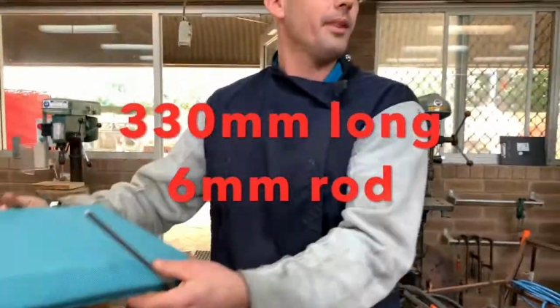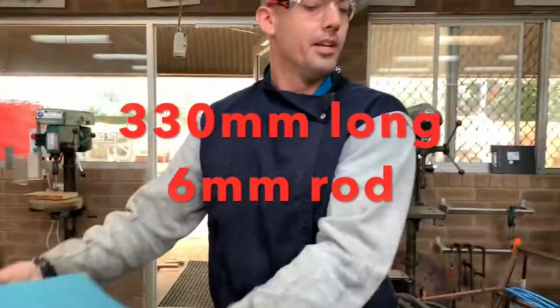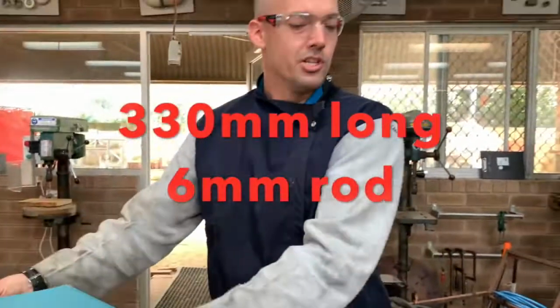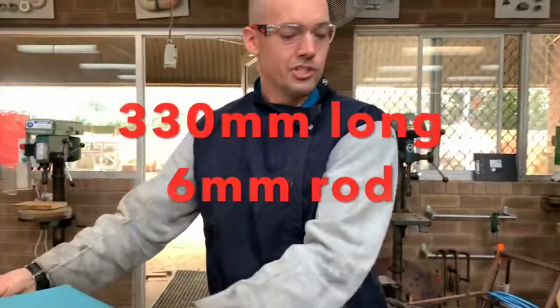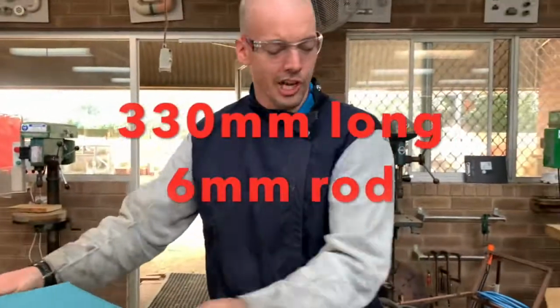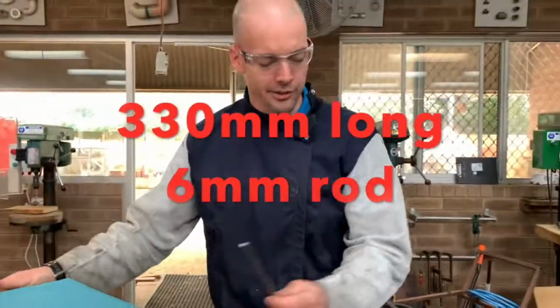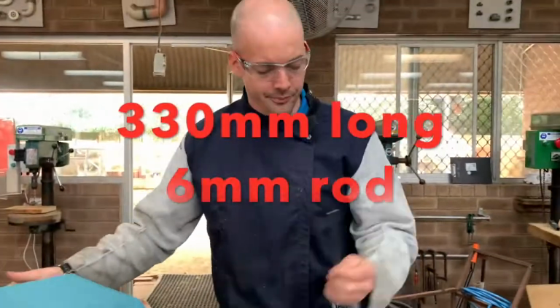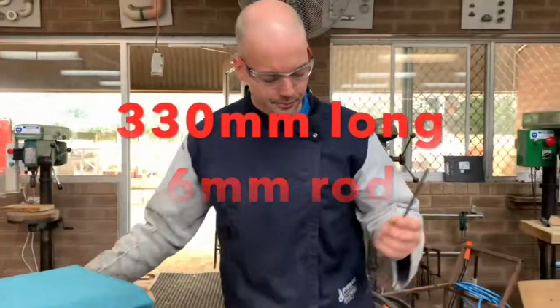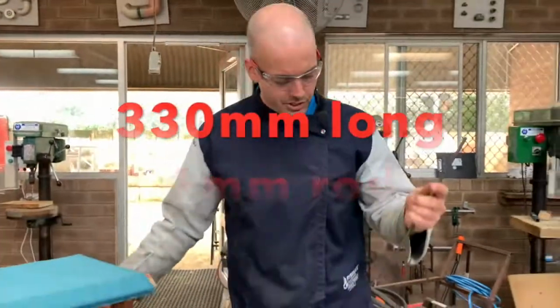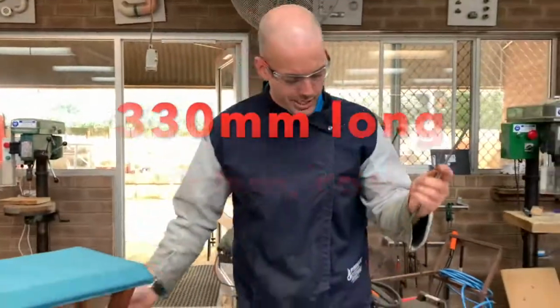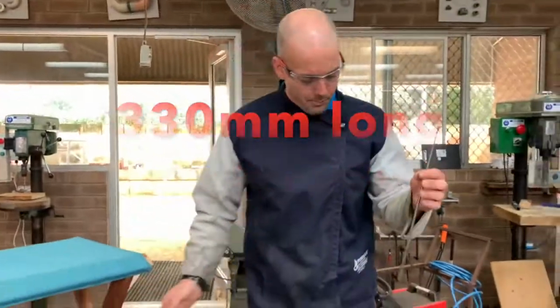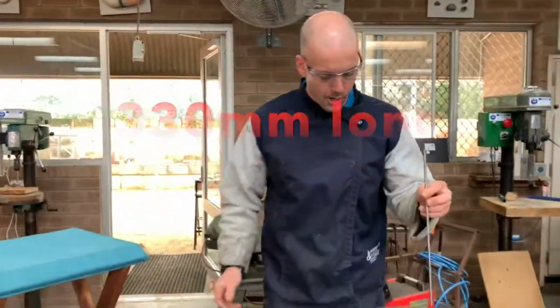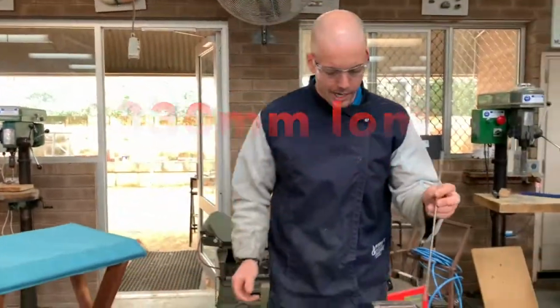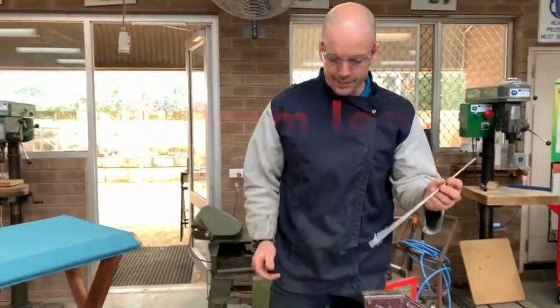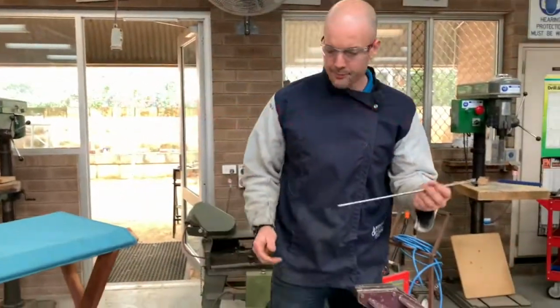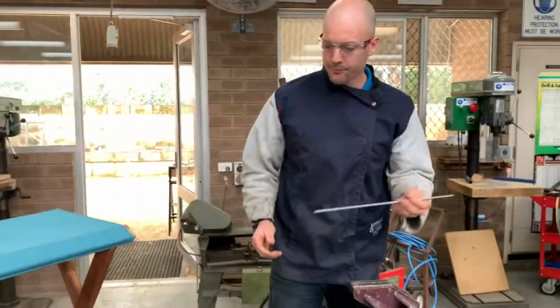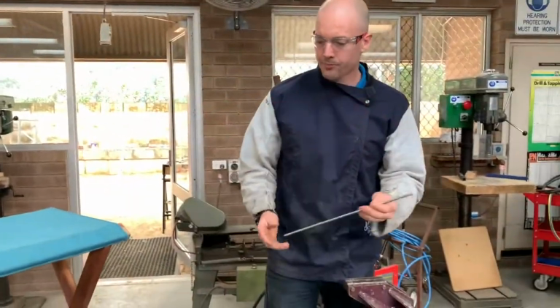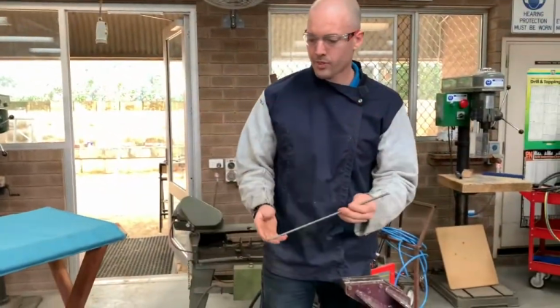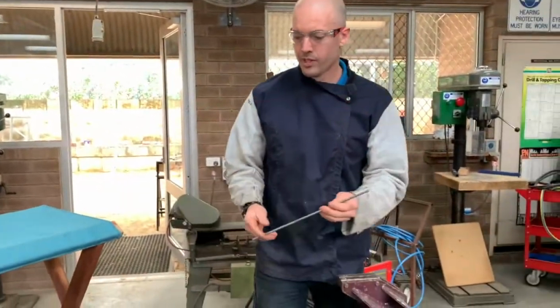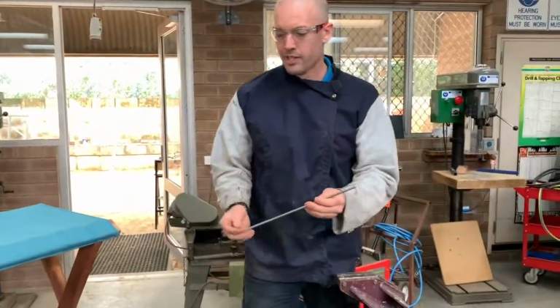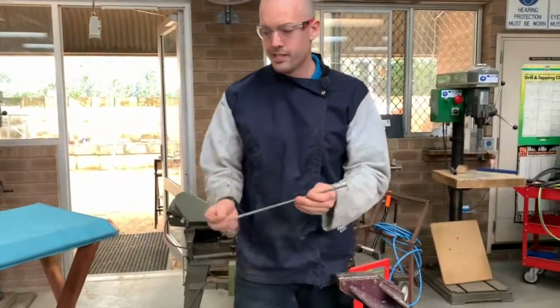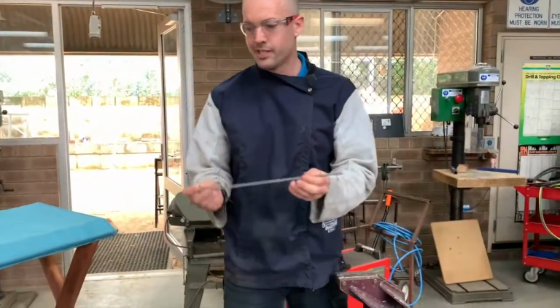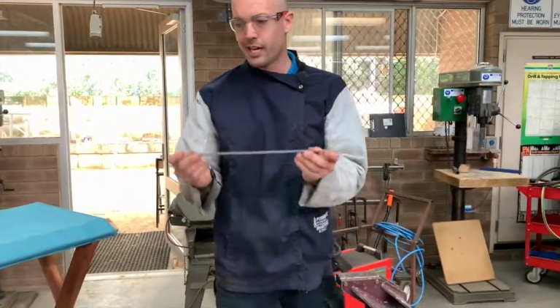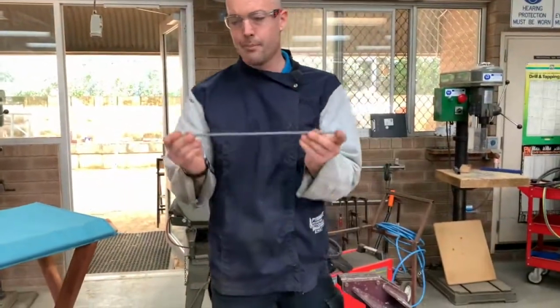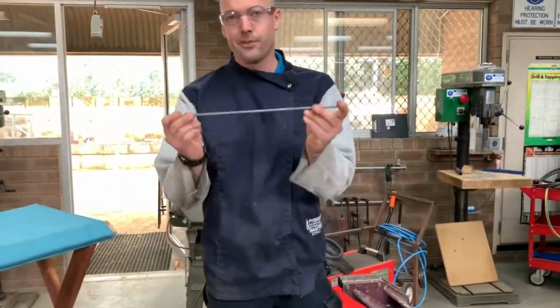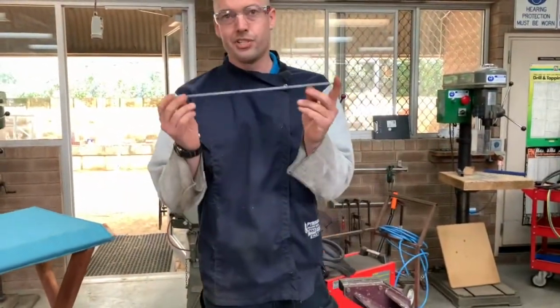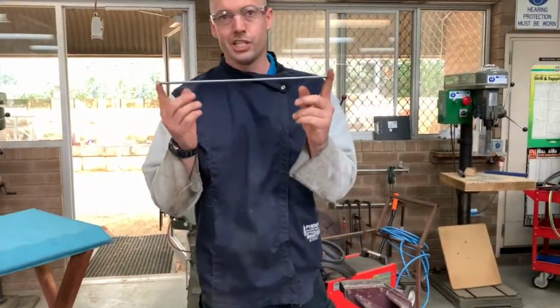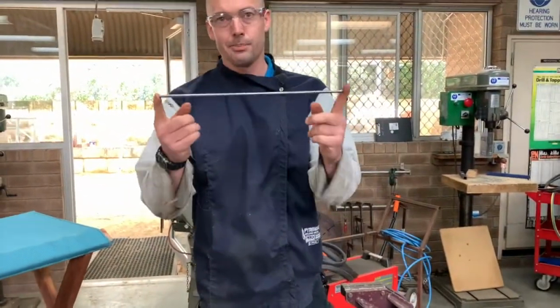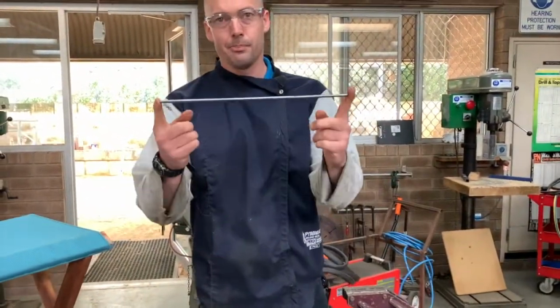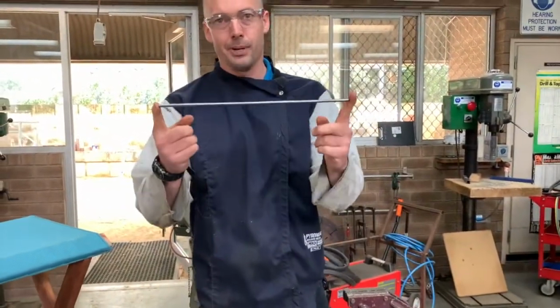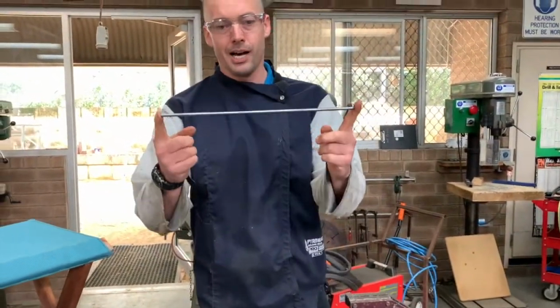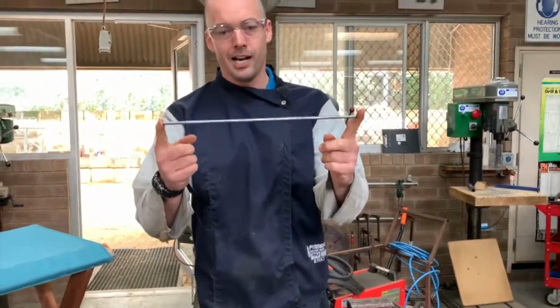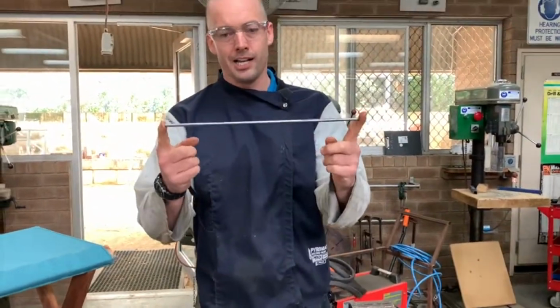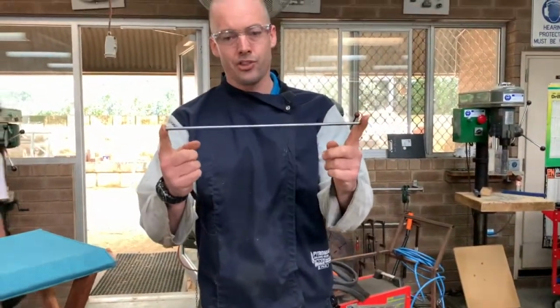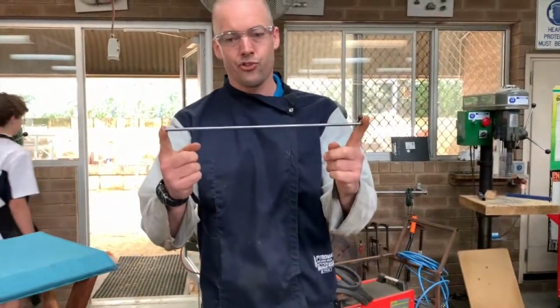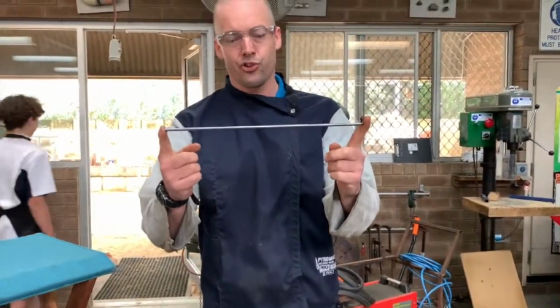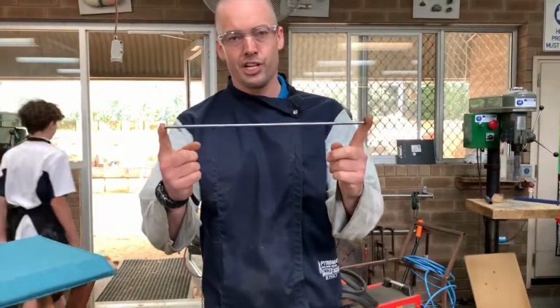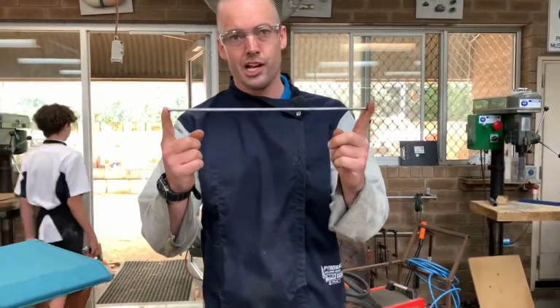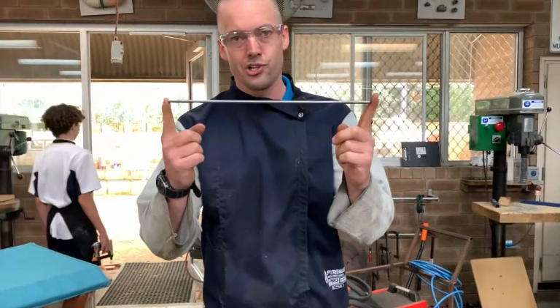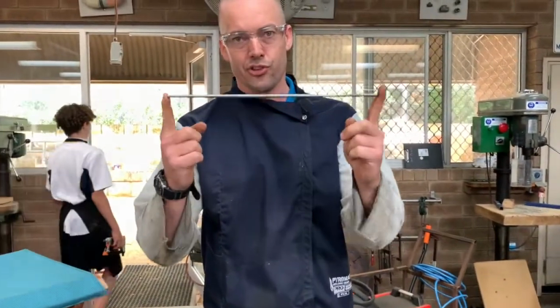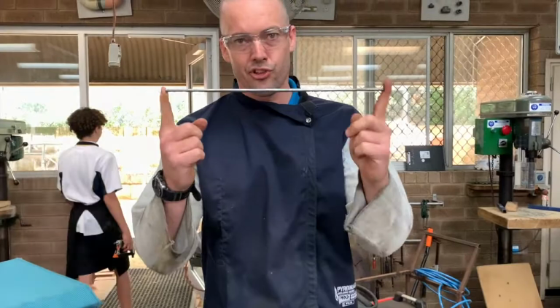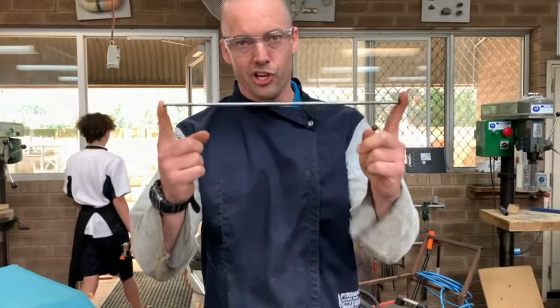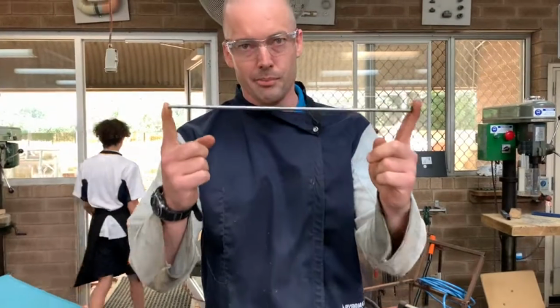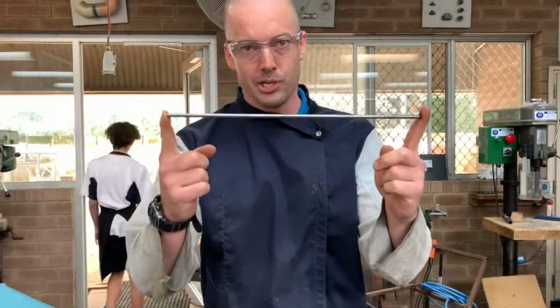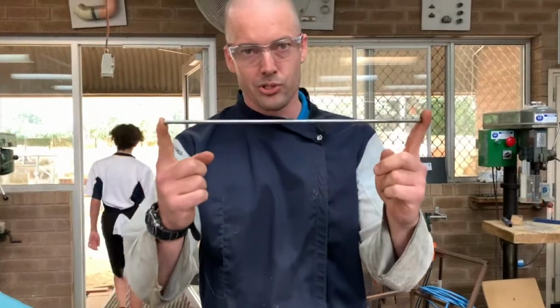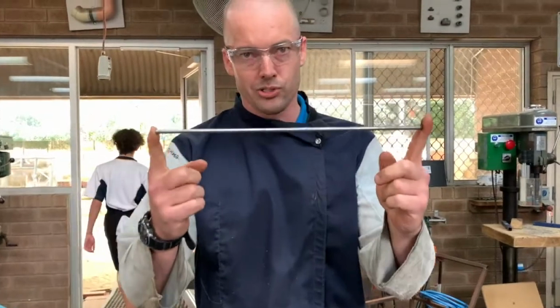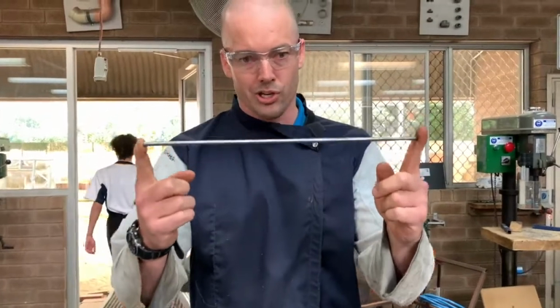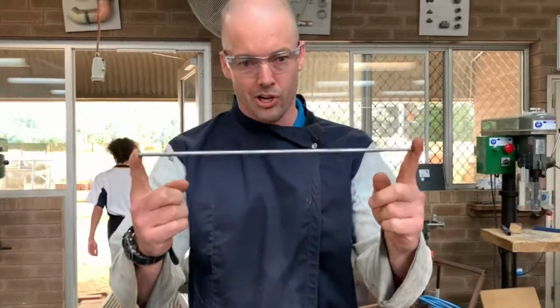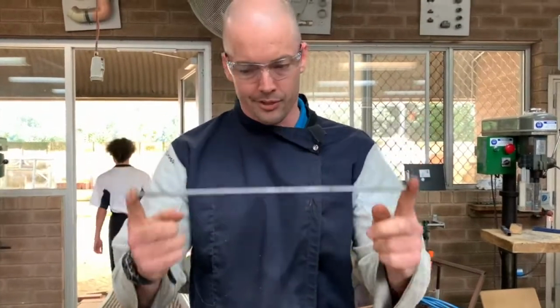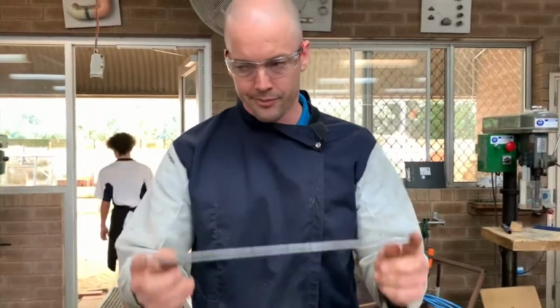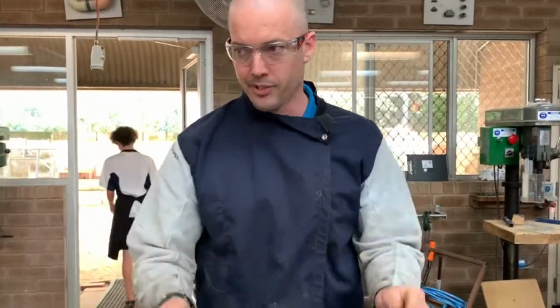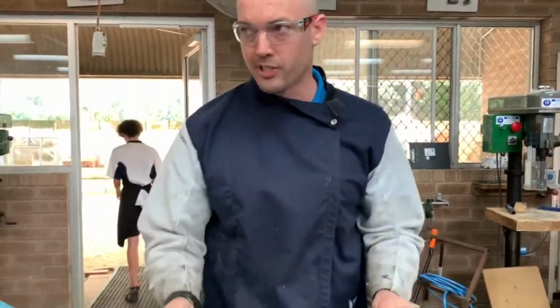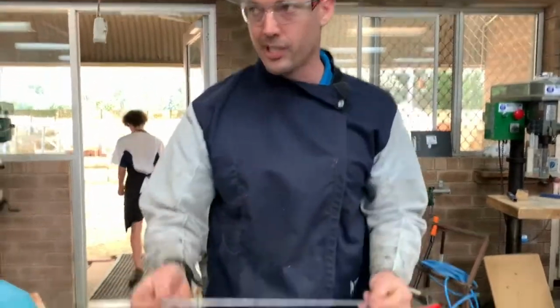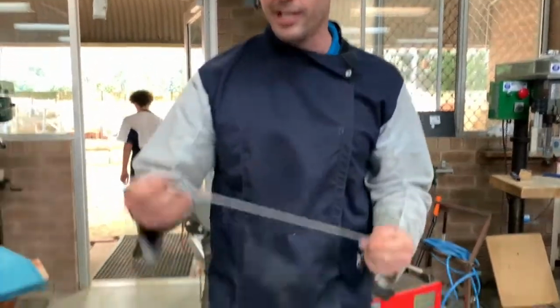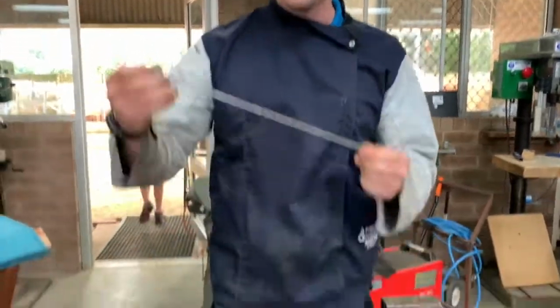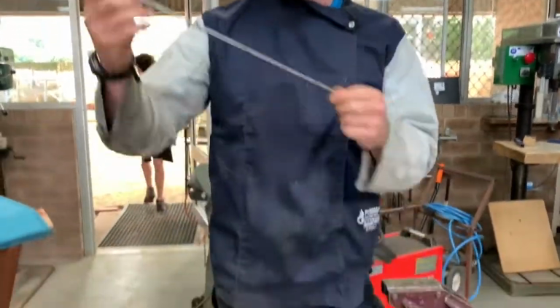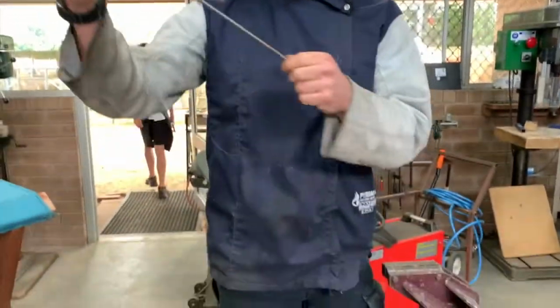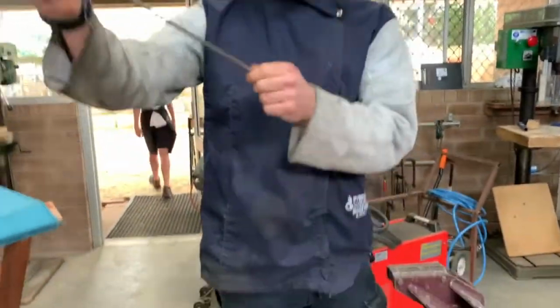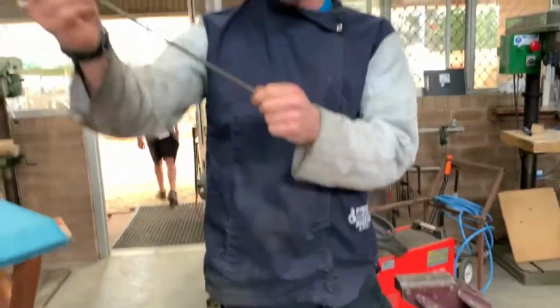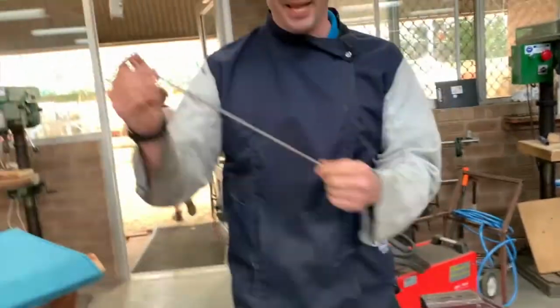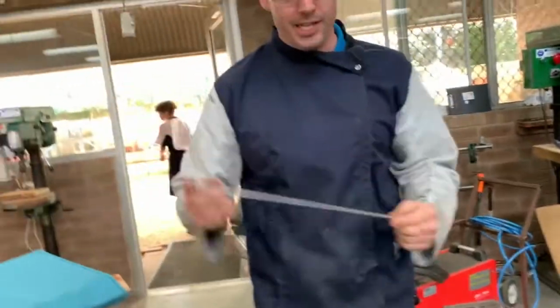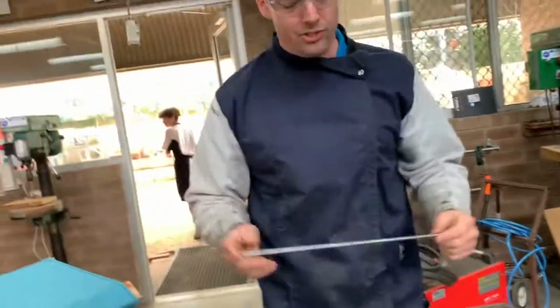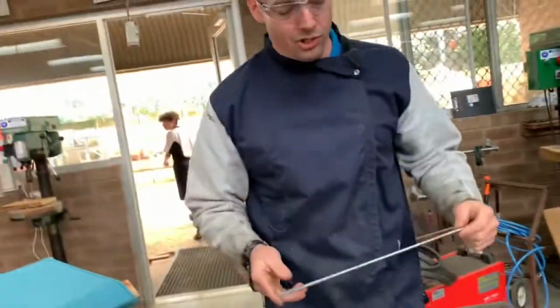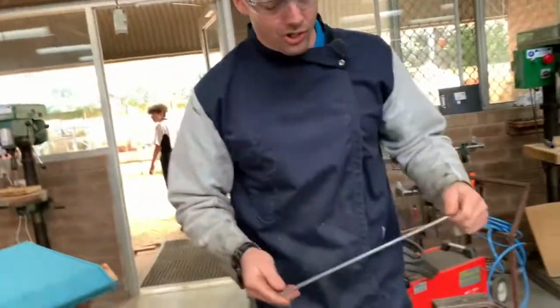Step one: cut a bit of 6mm bar, 330mm long. That's done on the bandsaw.